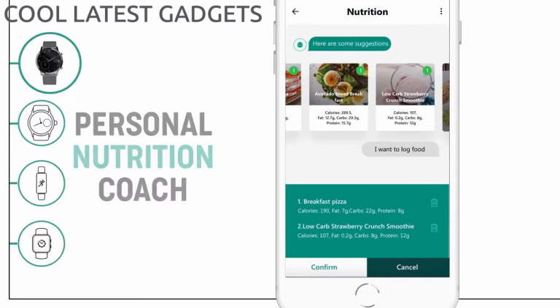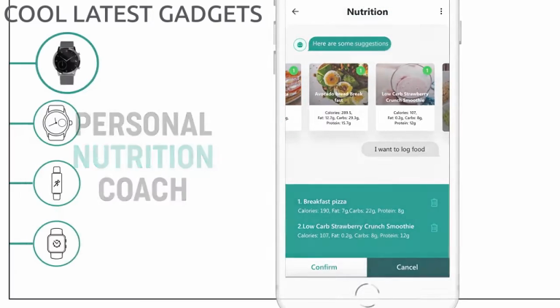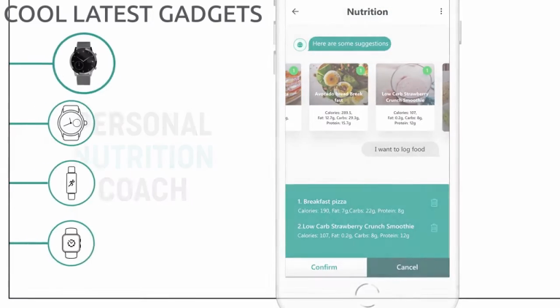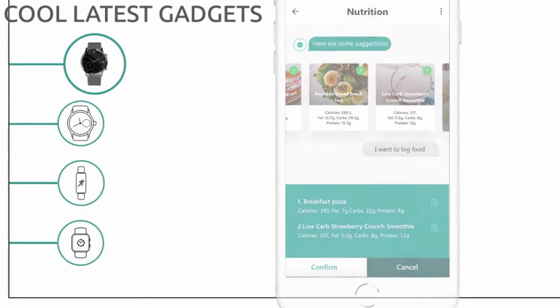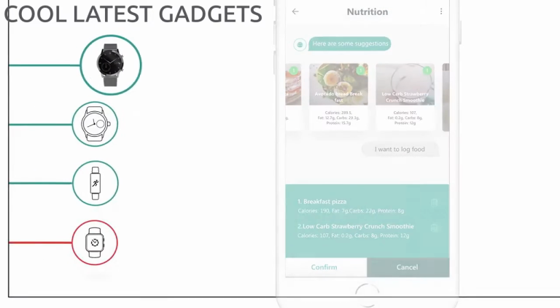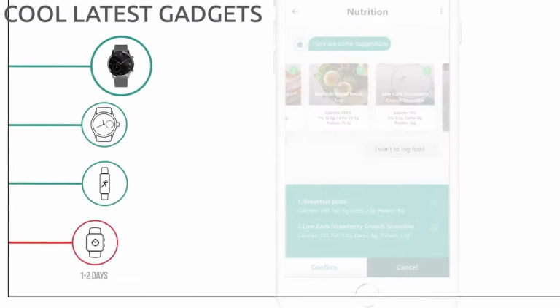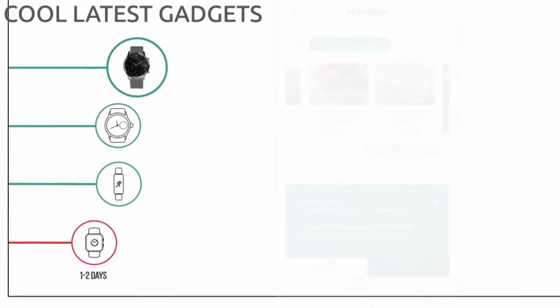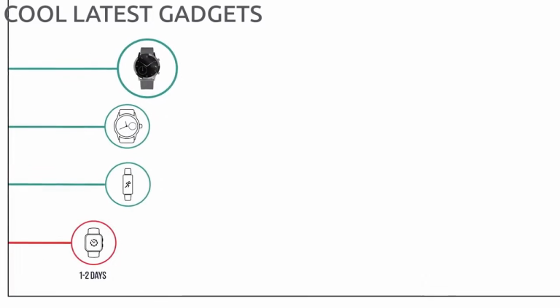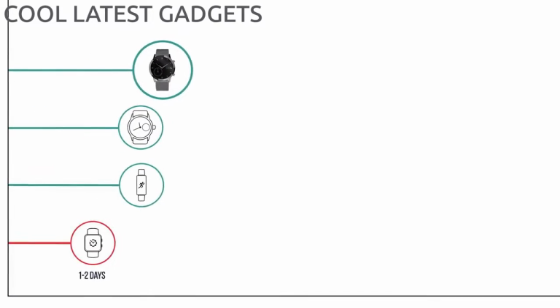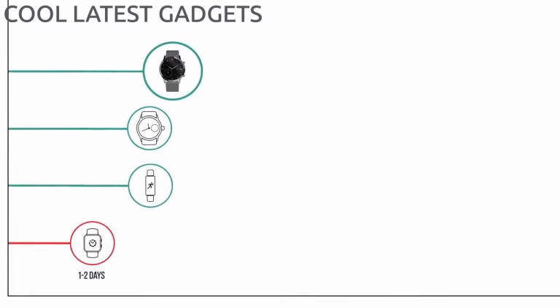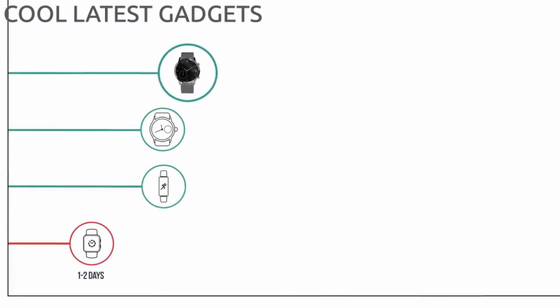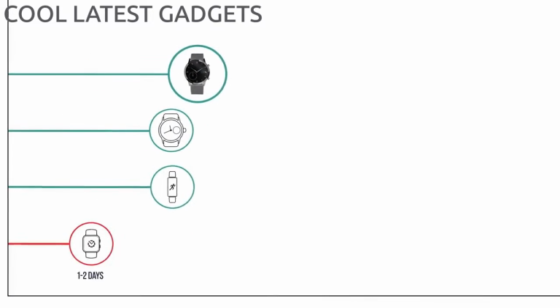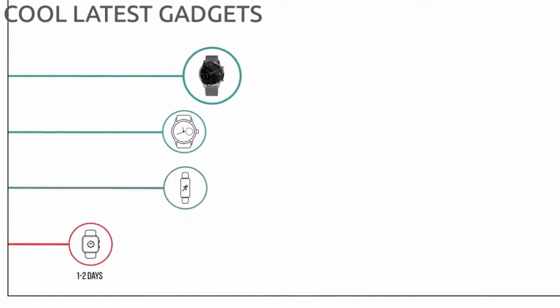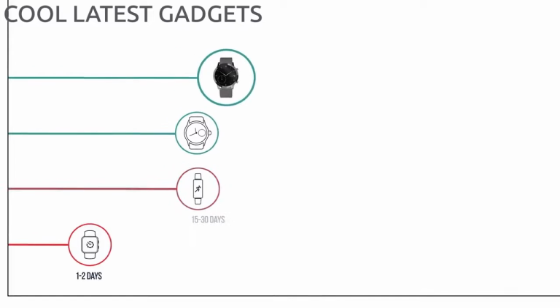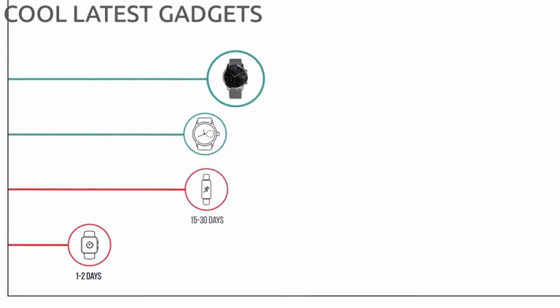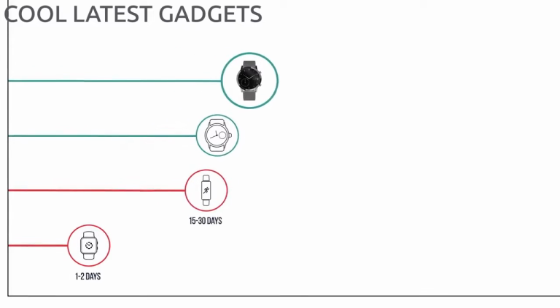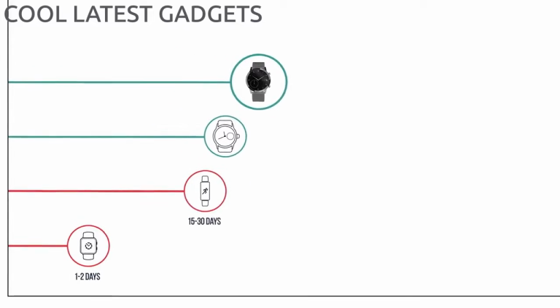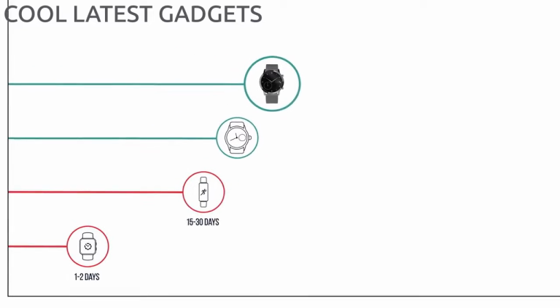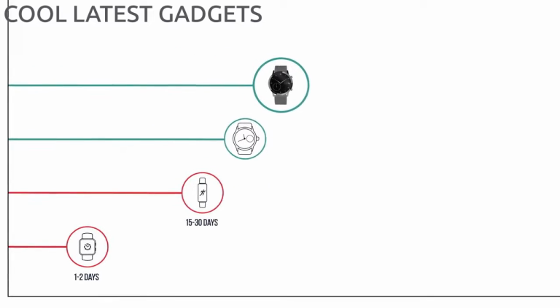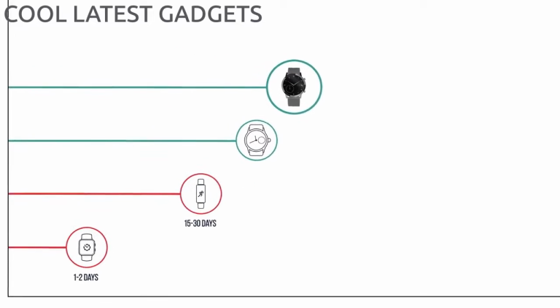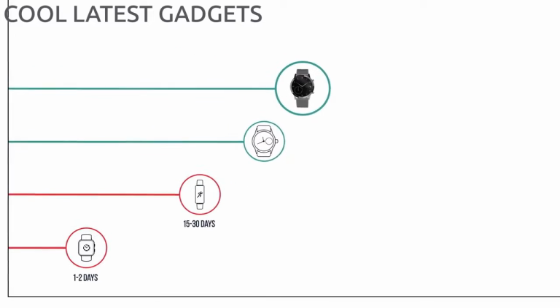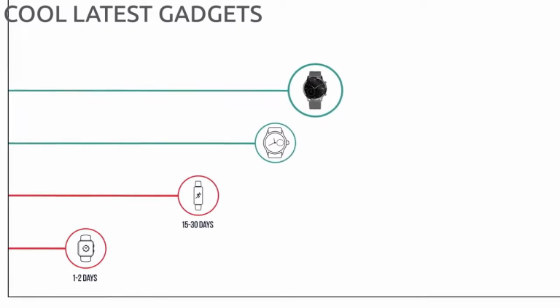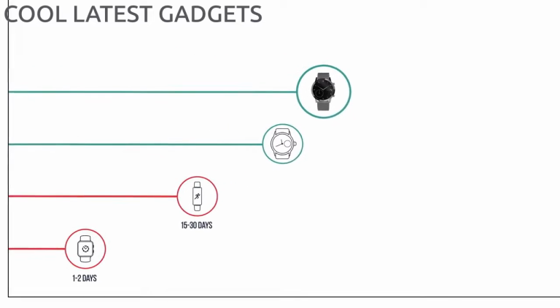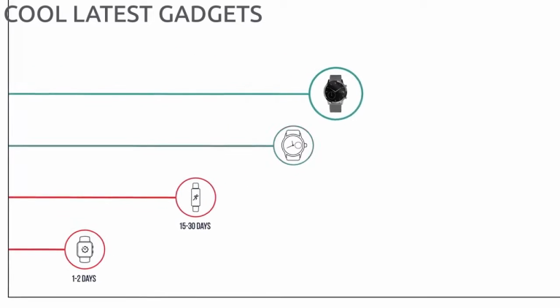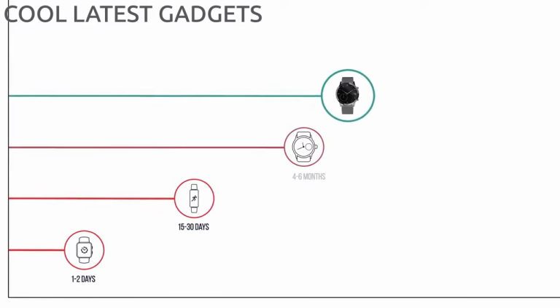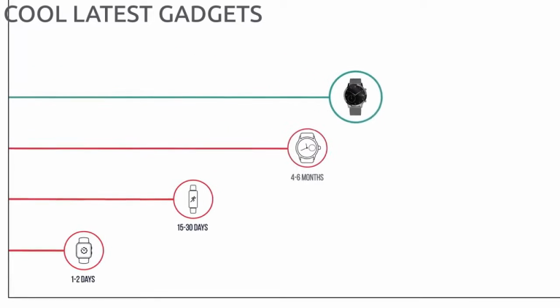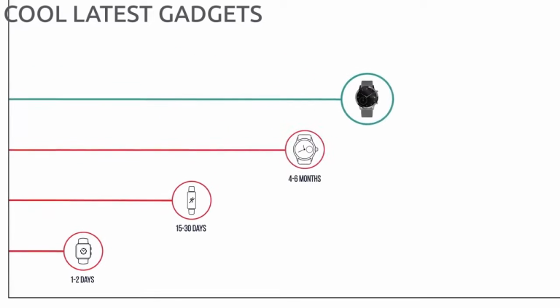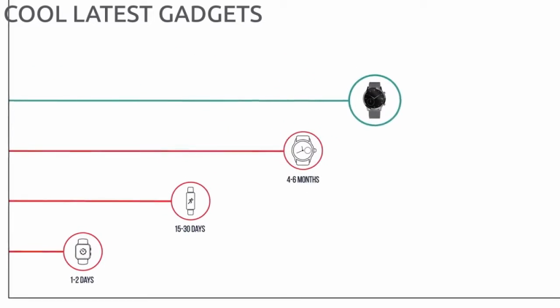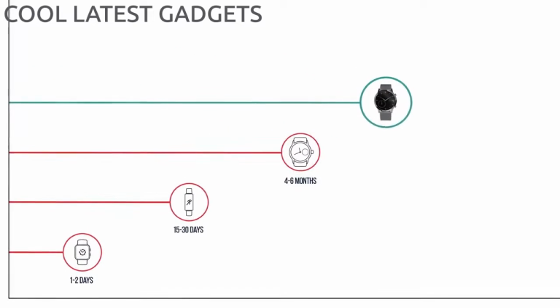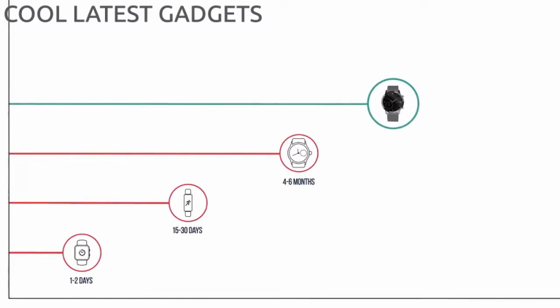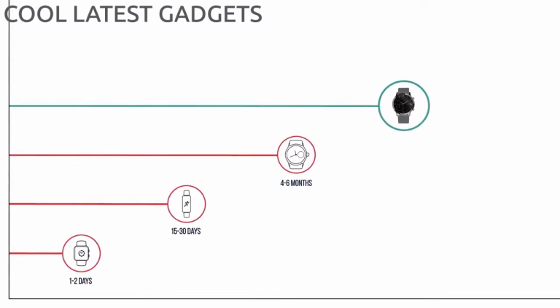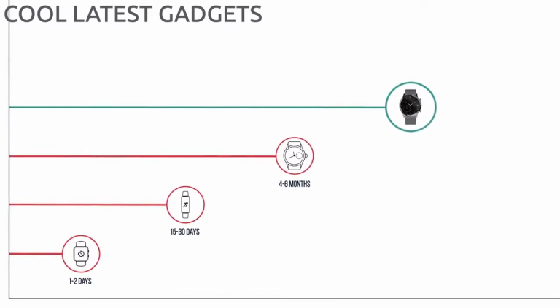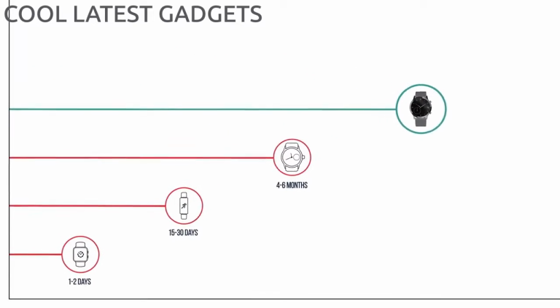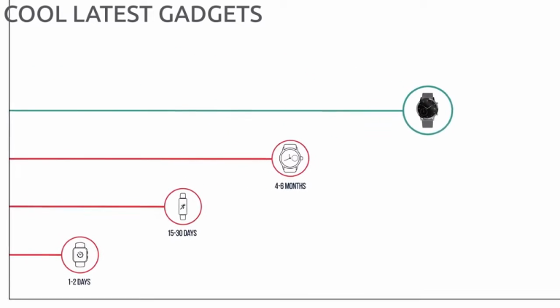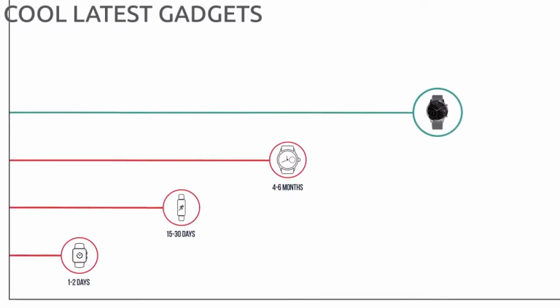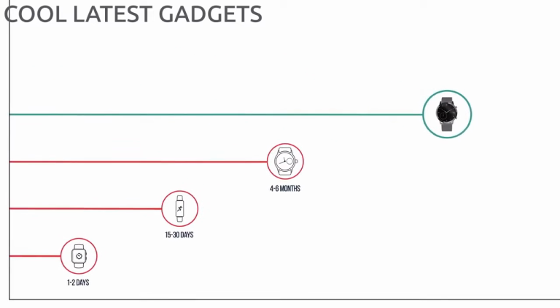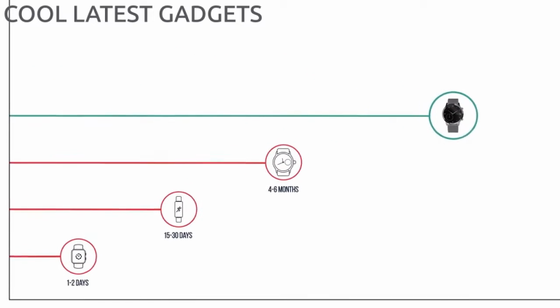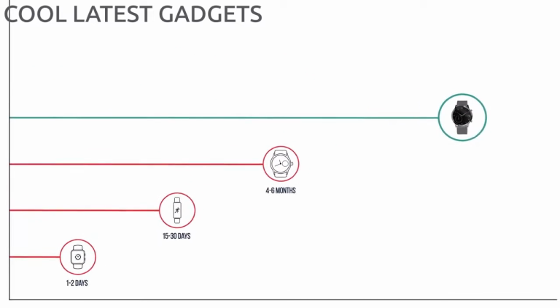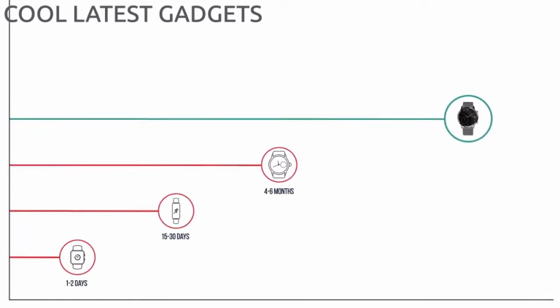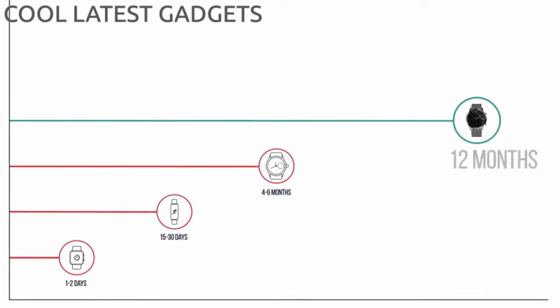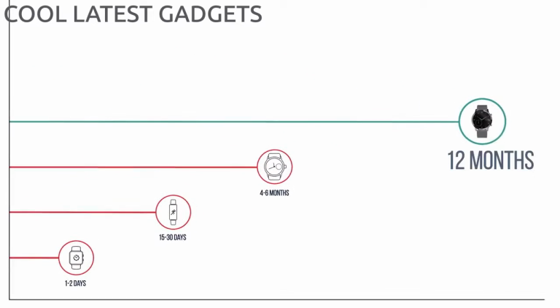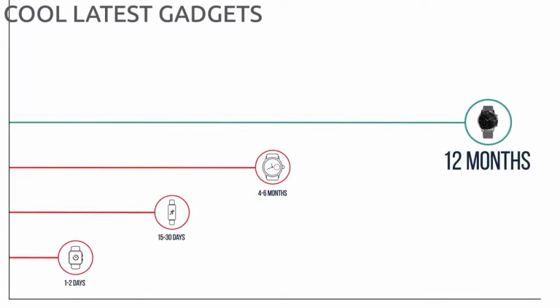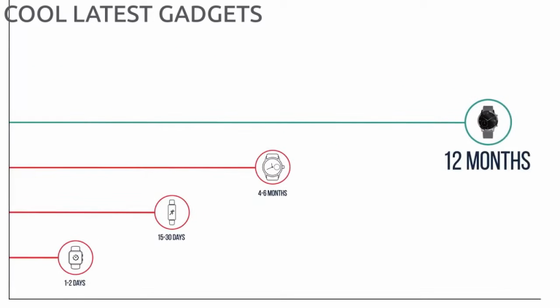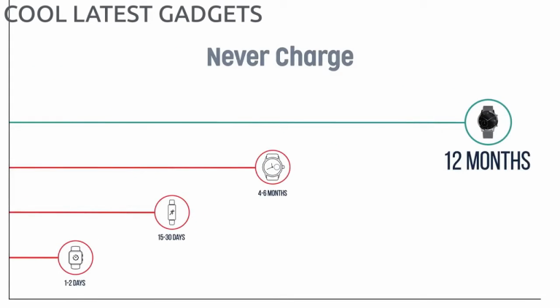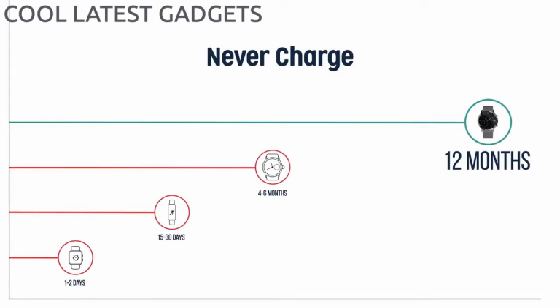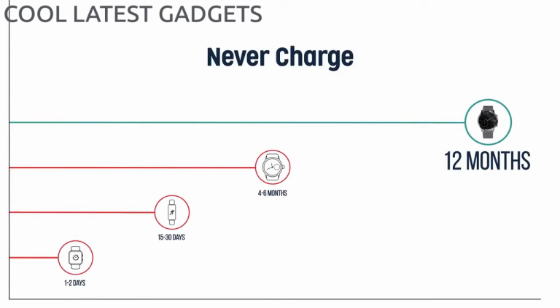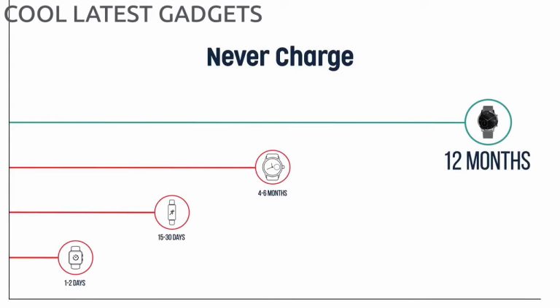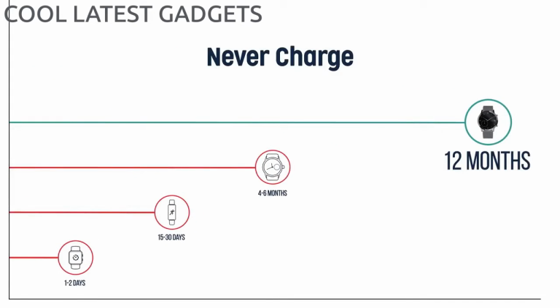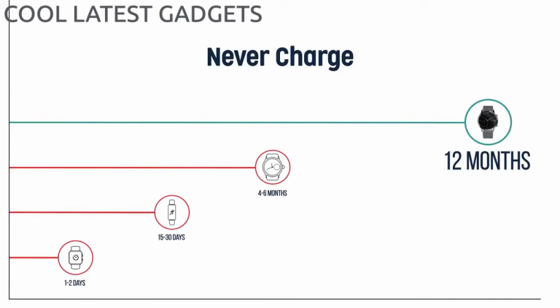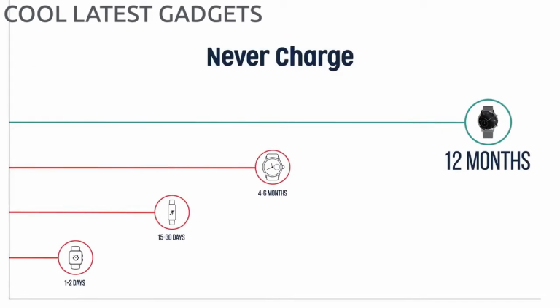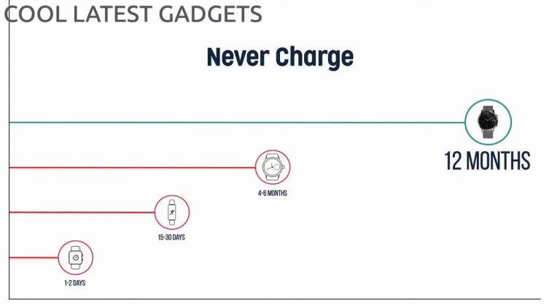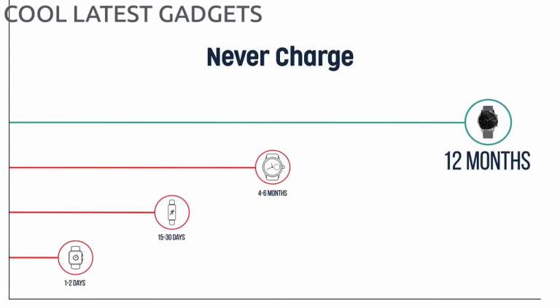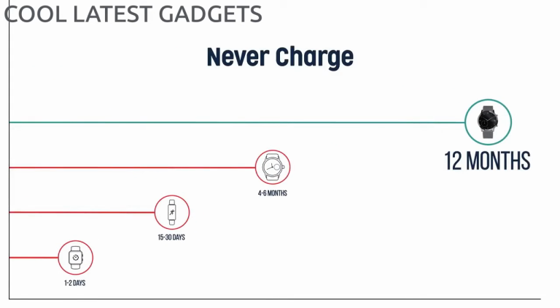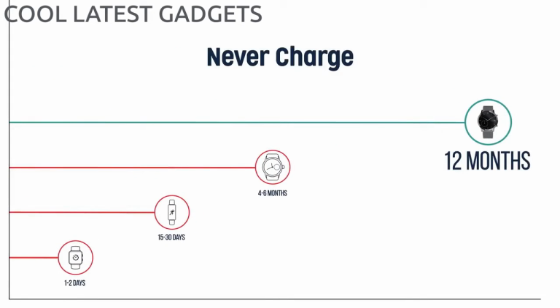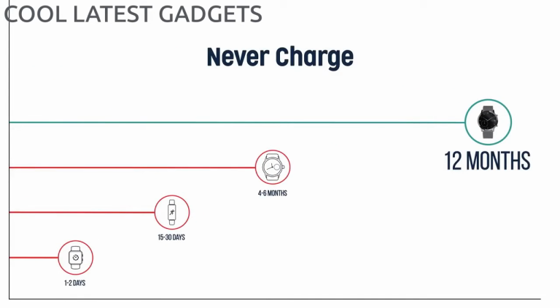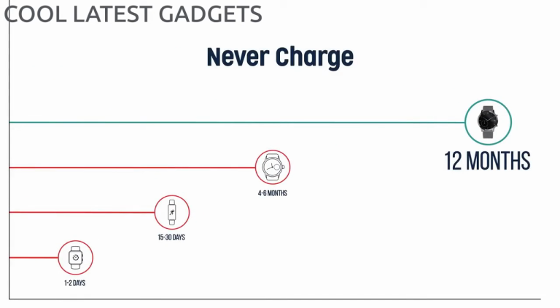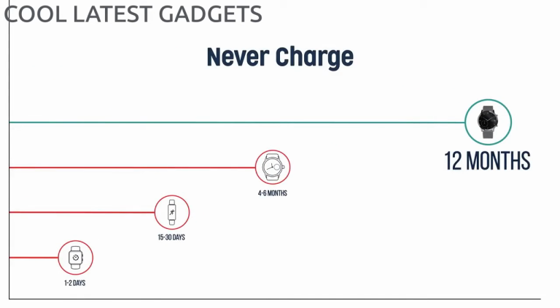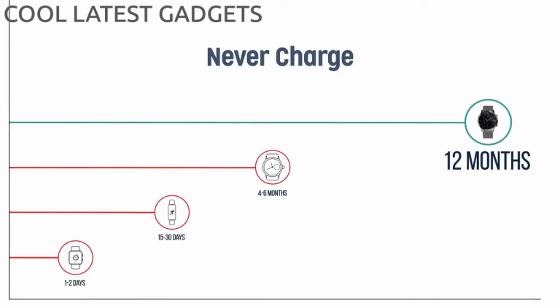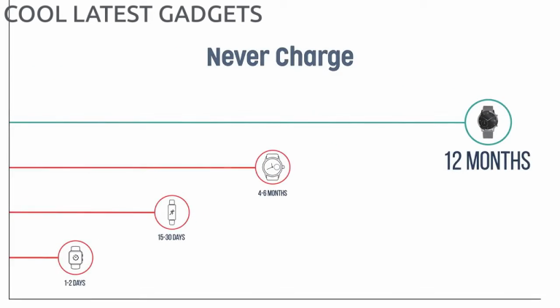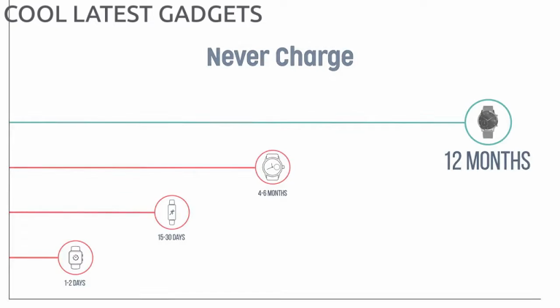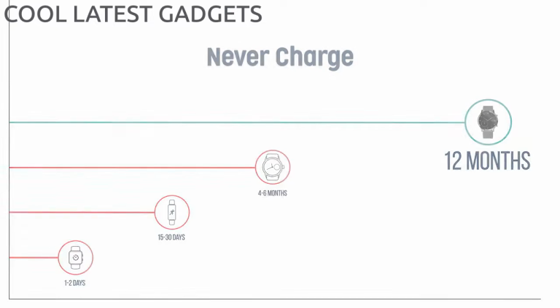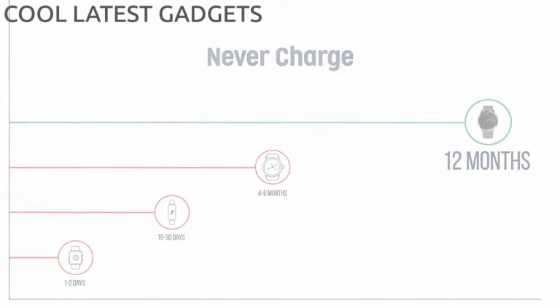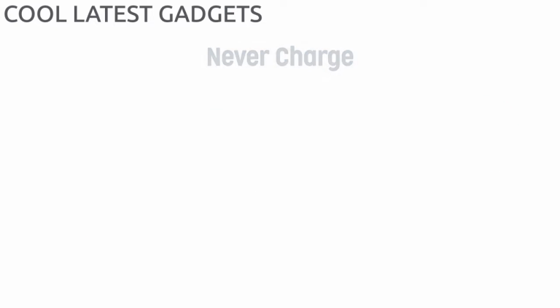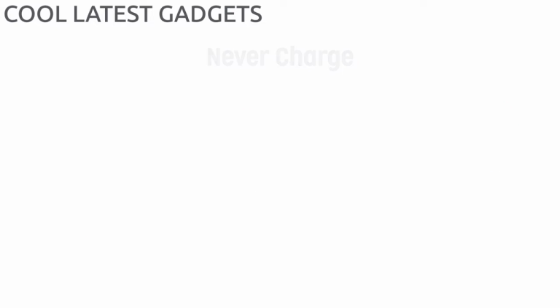Unlike any other smart wearable, we bring you a battery life of 12 months, while you enjoy all these features.